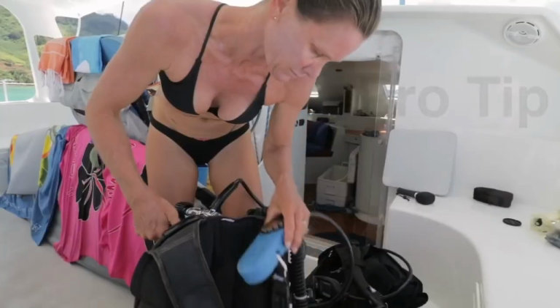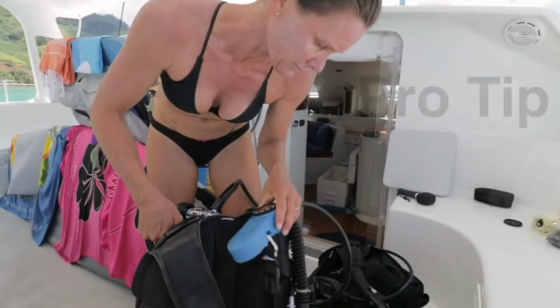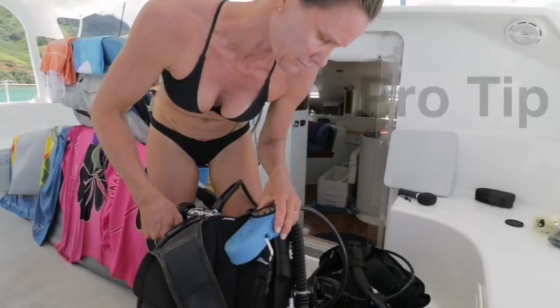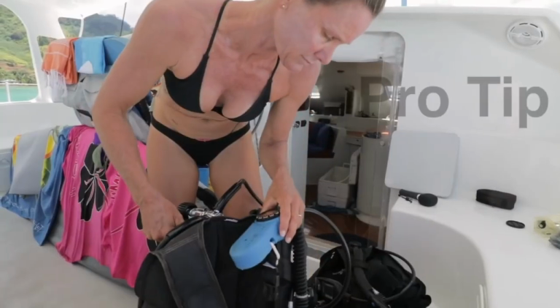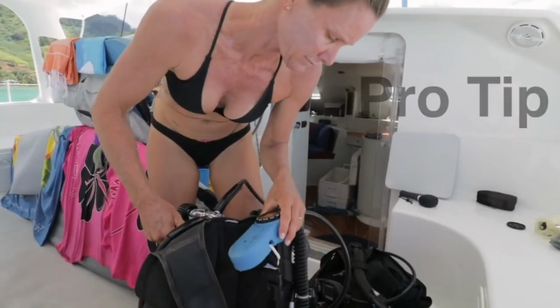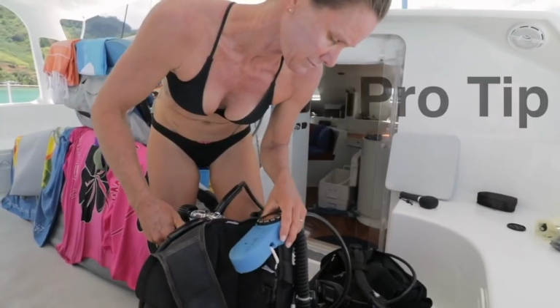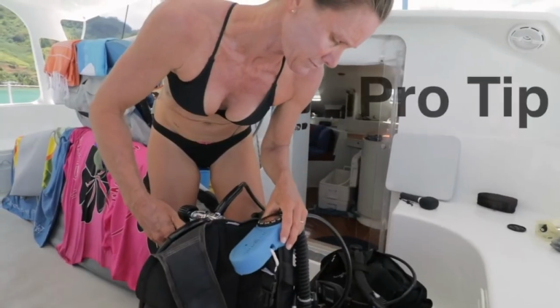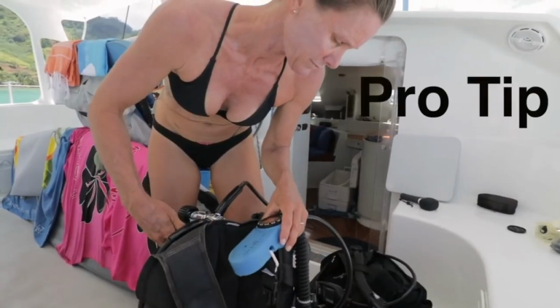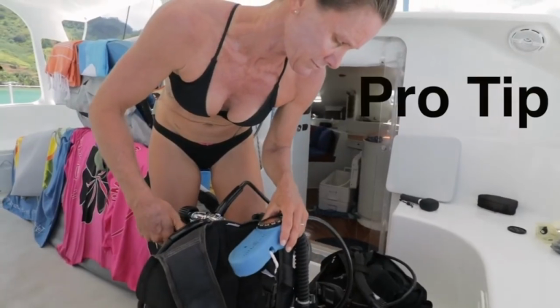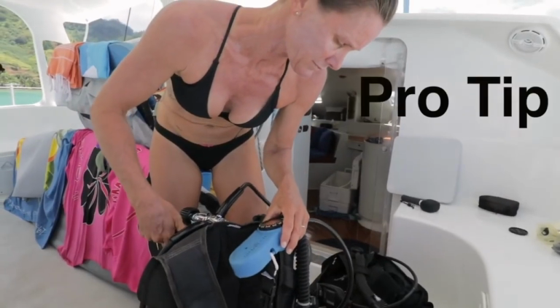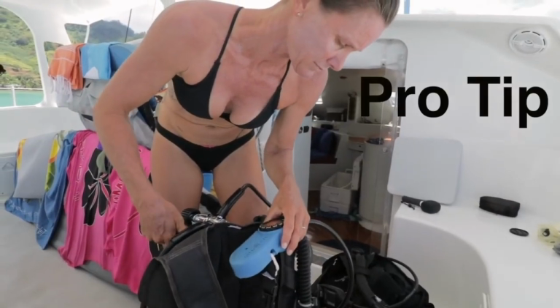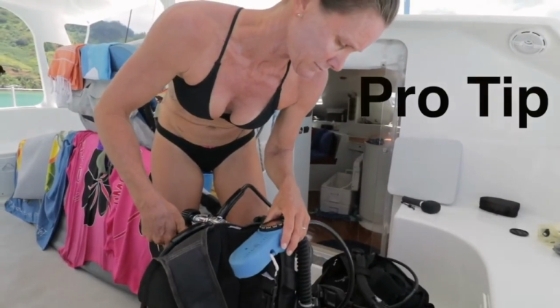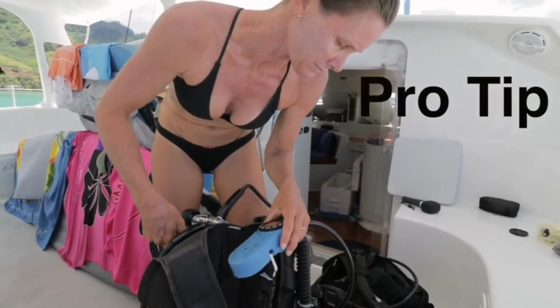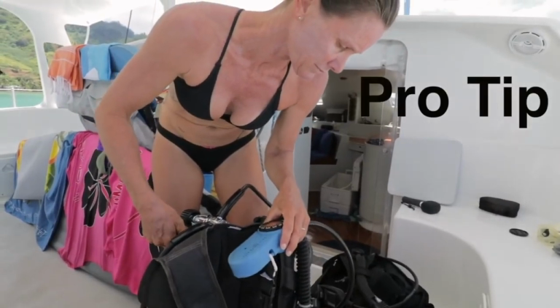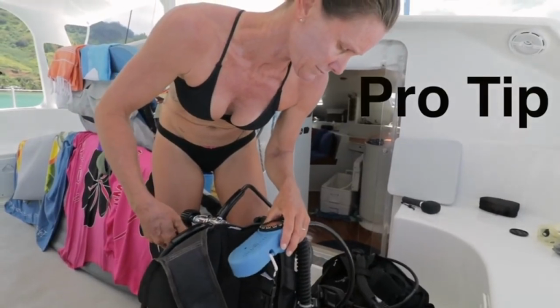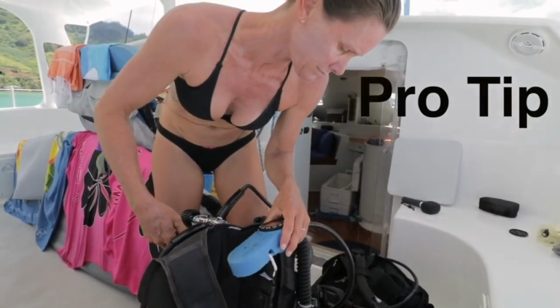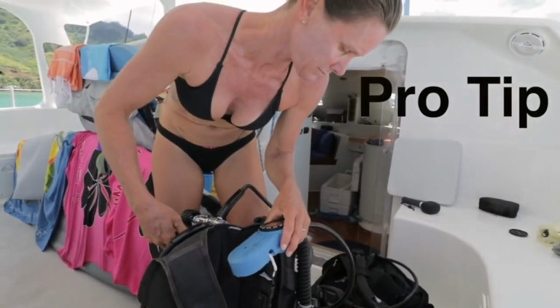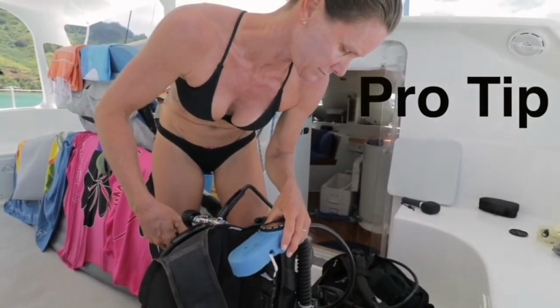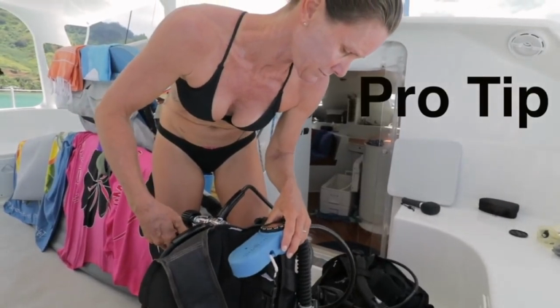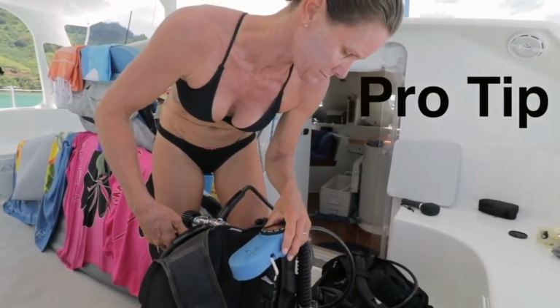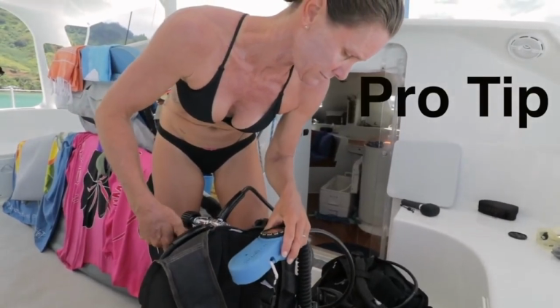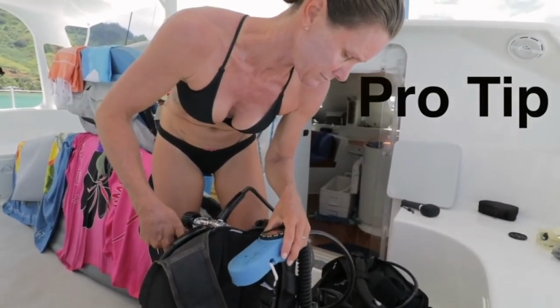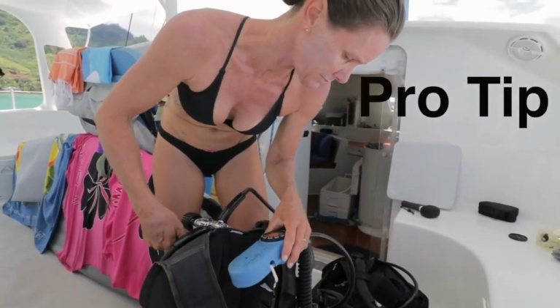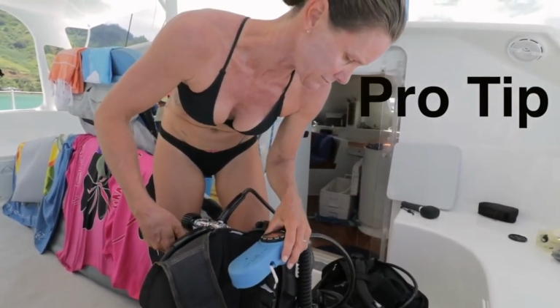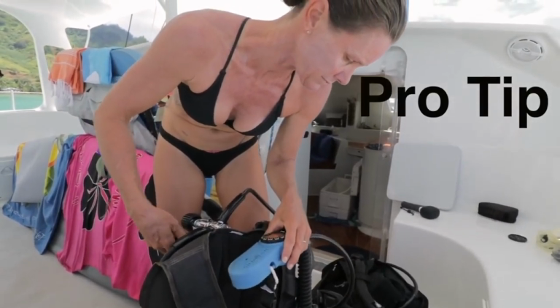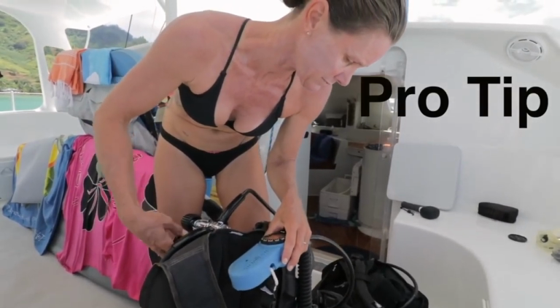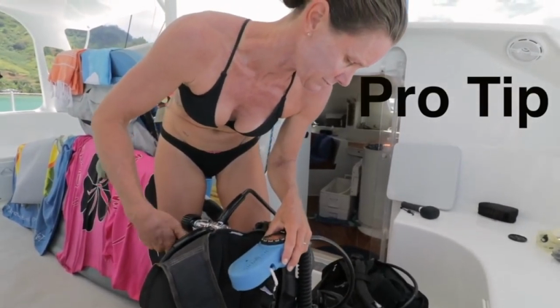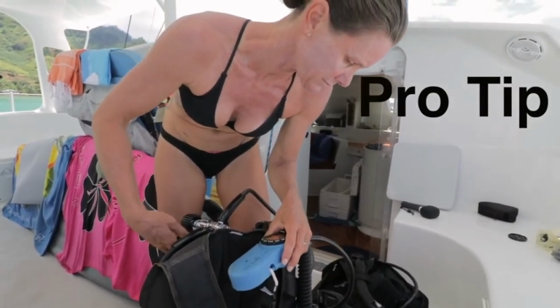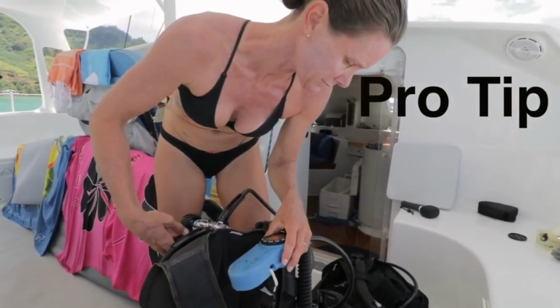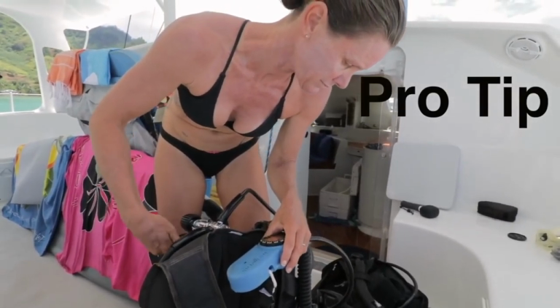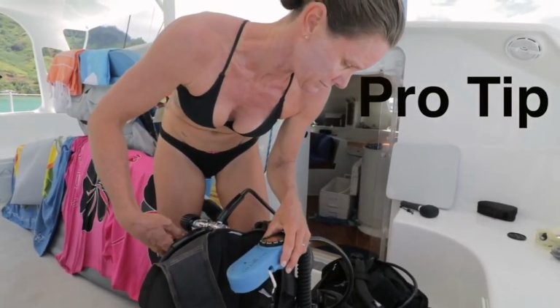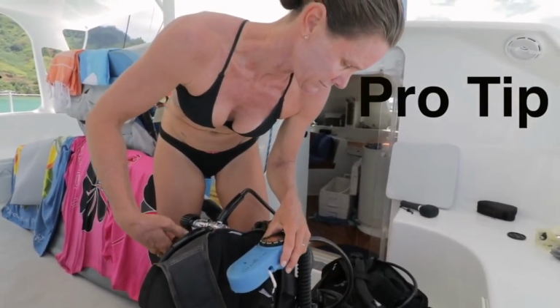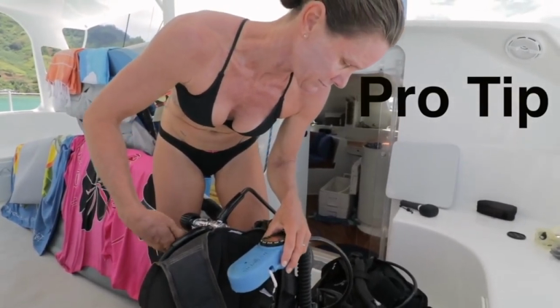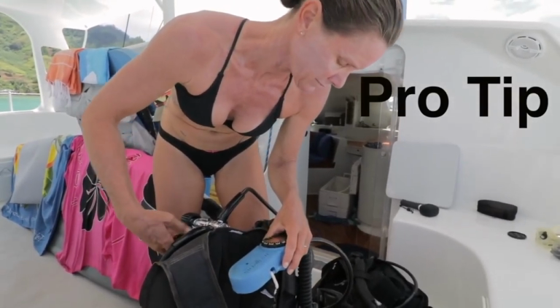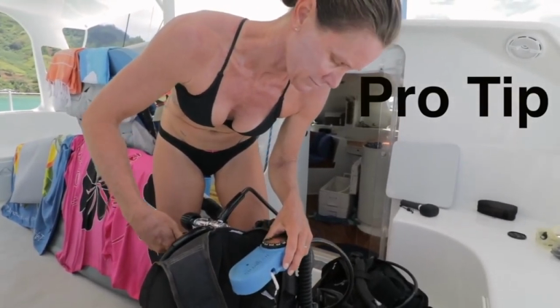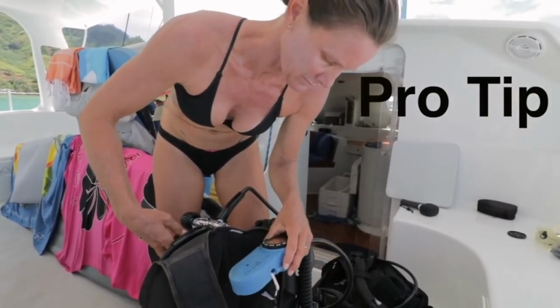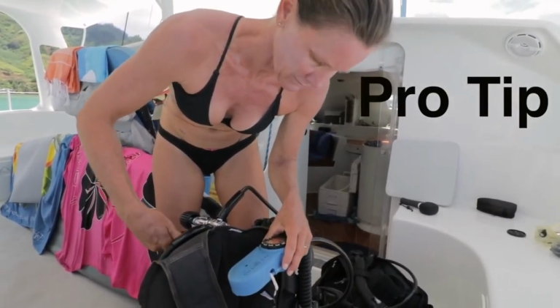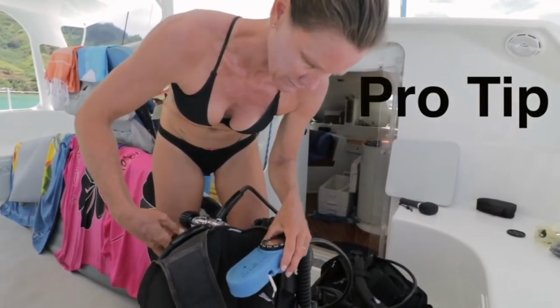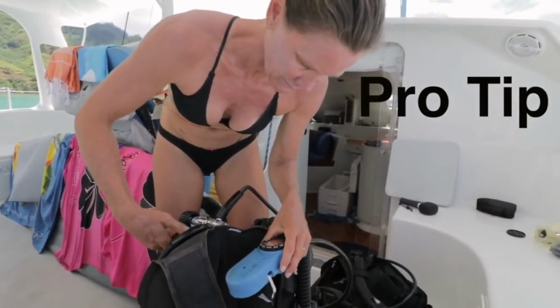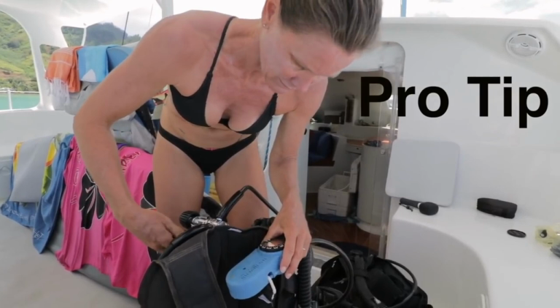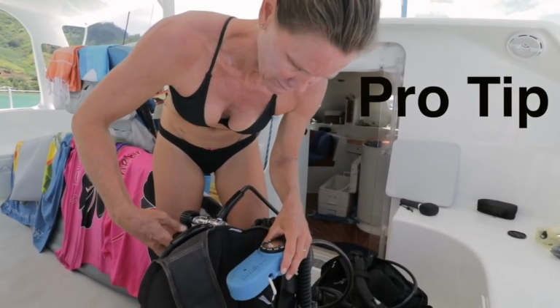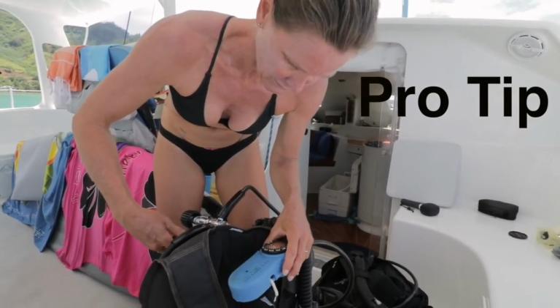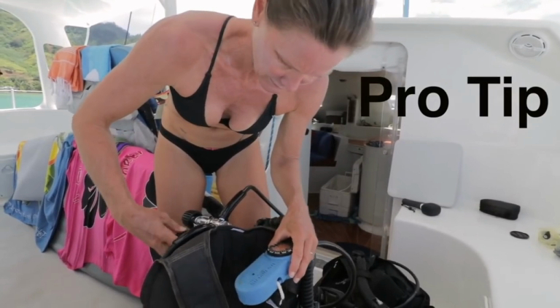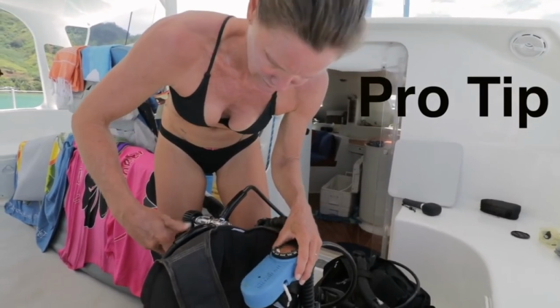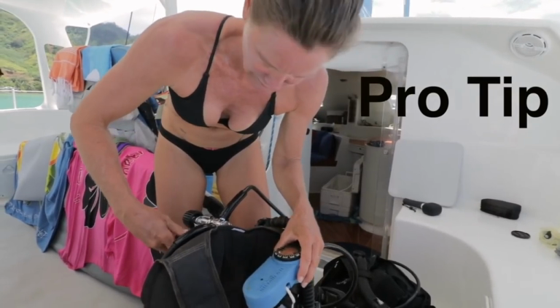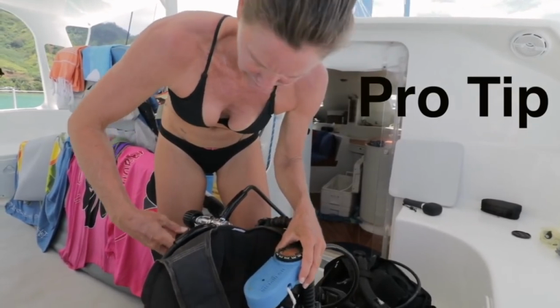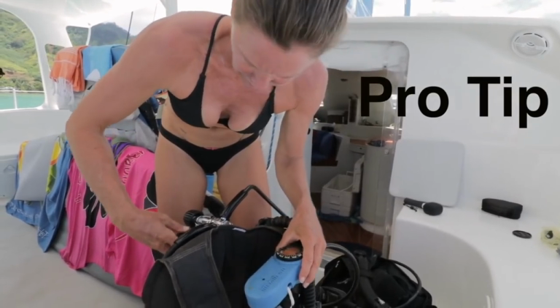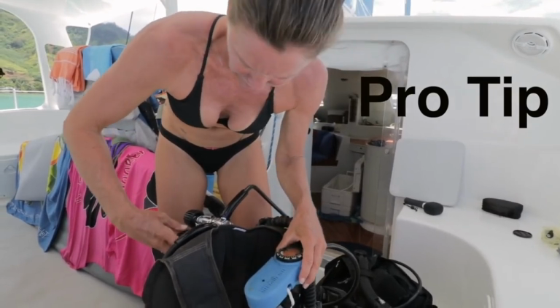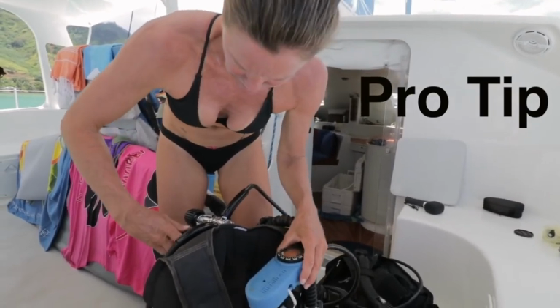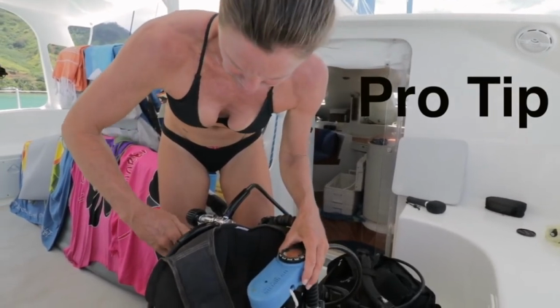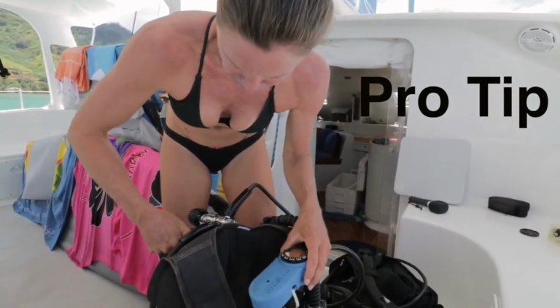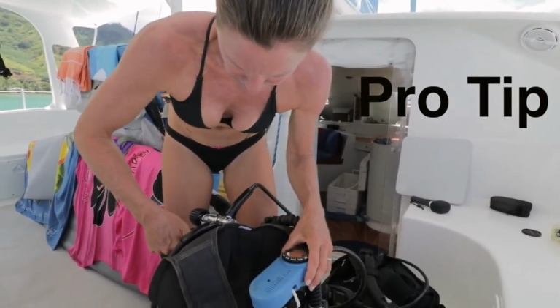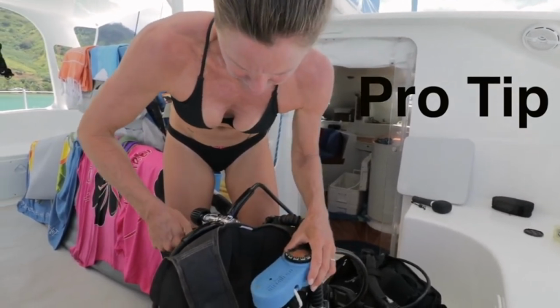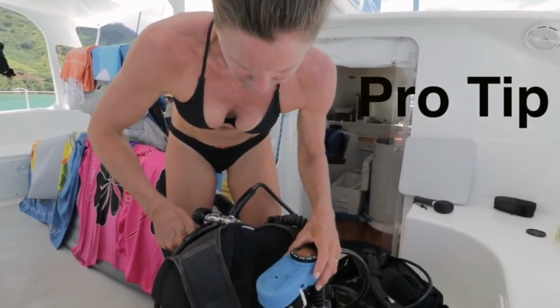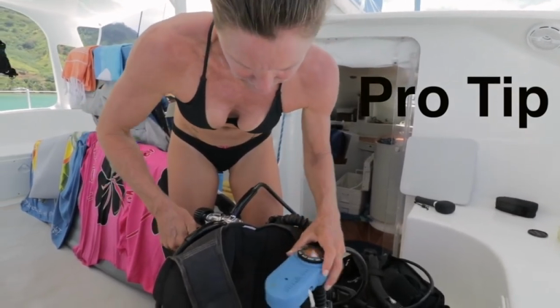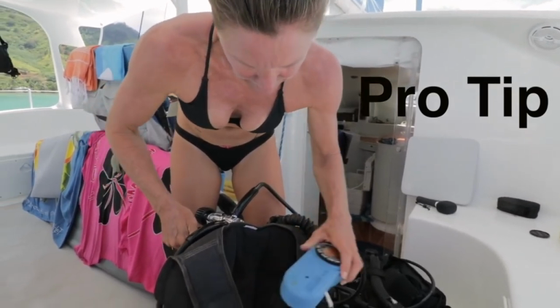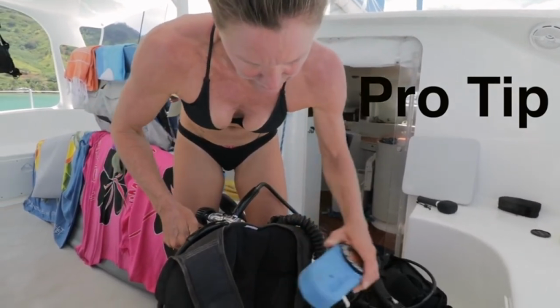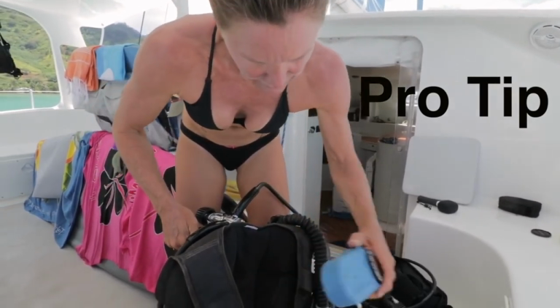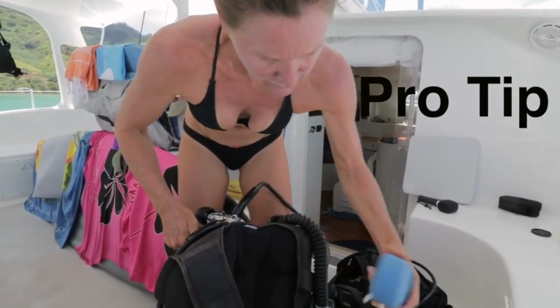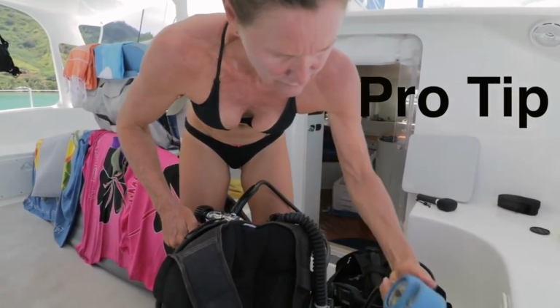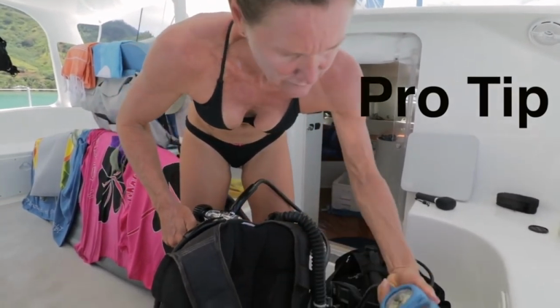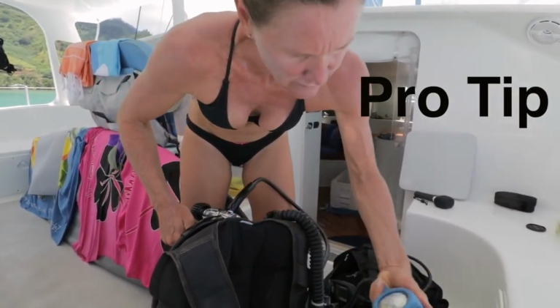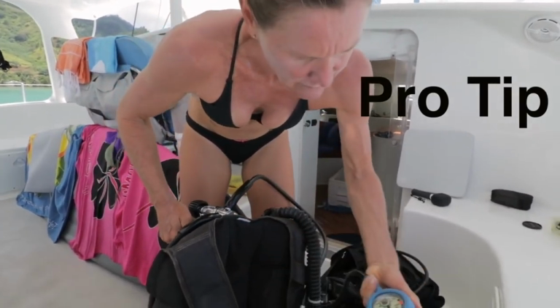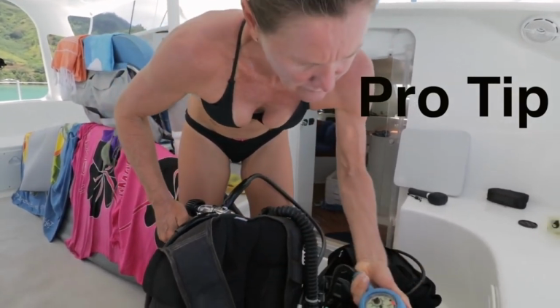Whenever you pressurize an analog gauge — in this case the air pressure gauge — you can turn it away from you for more safety in case it shatters.